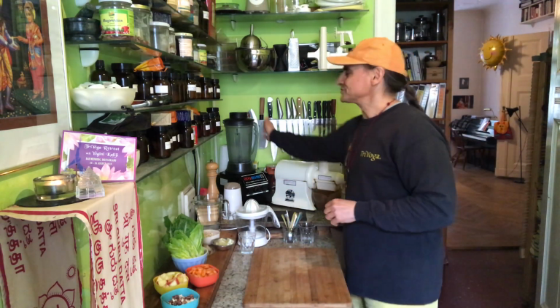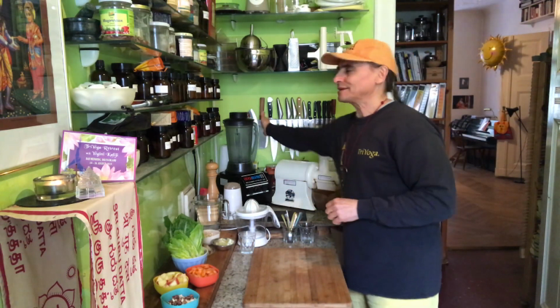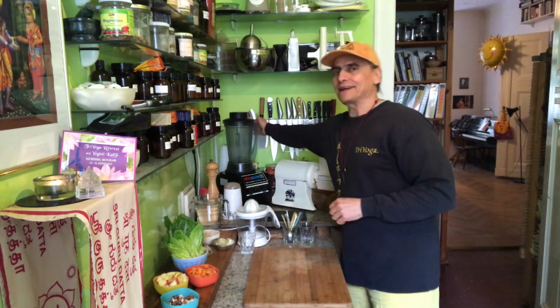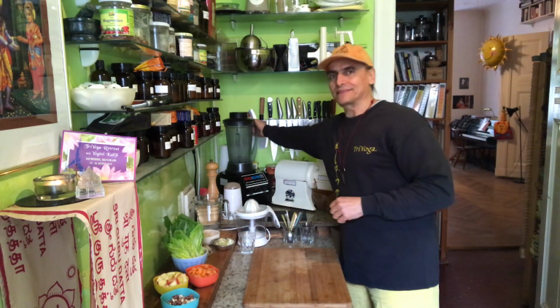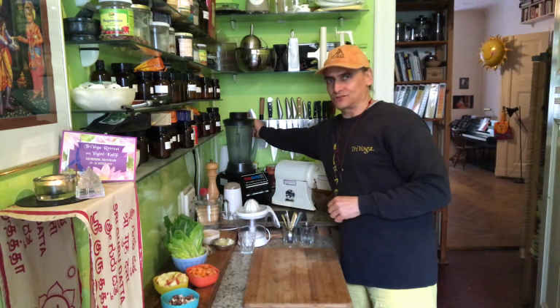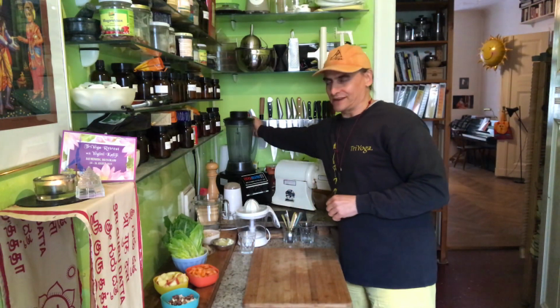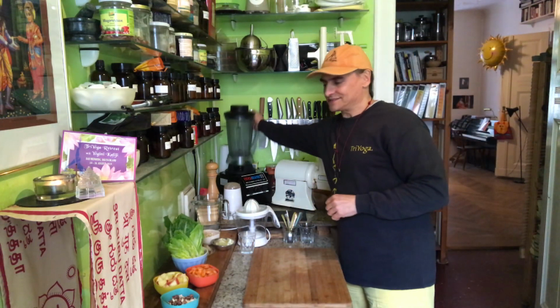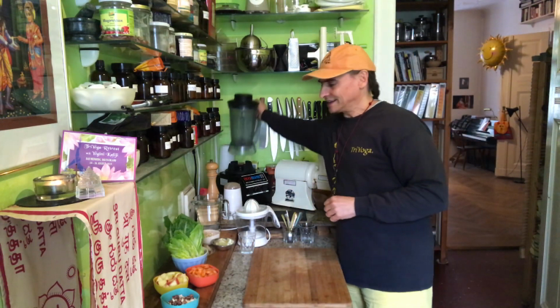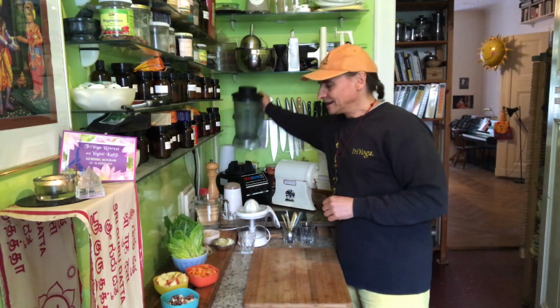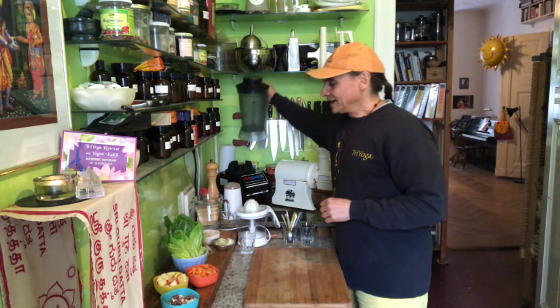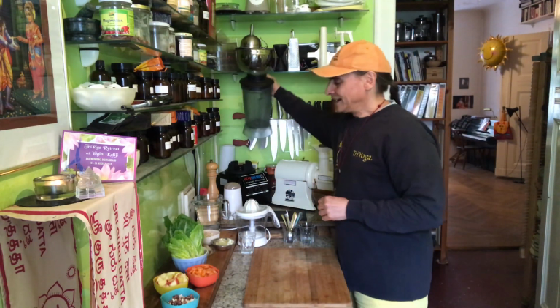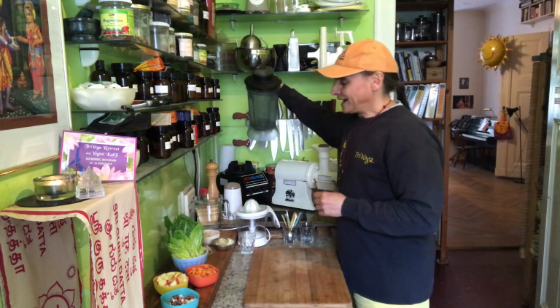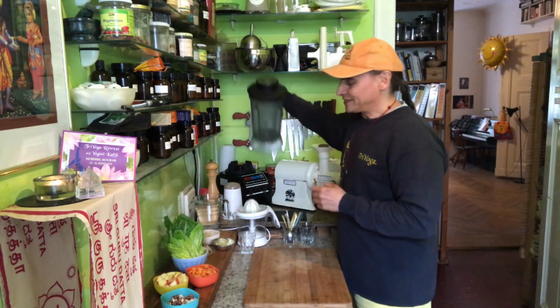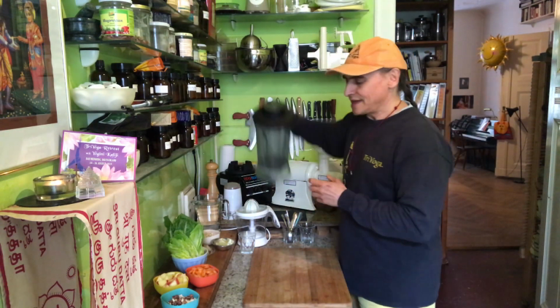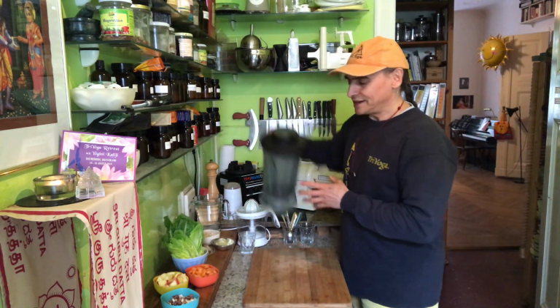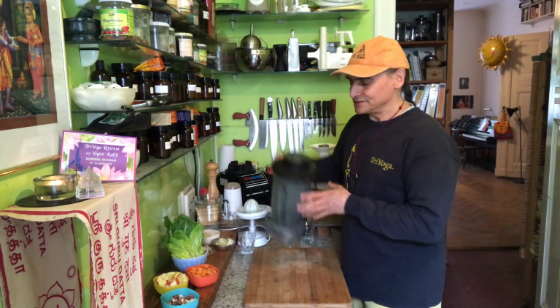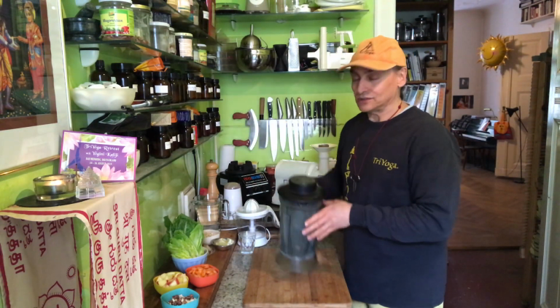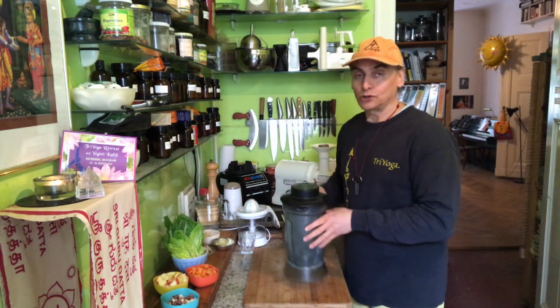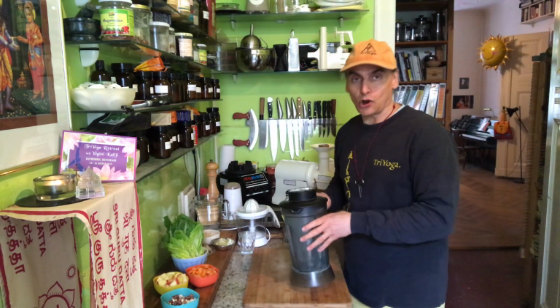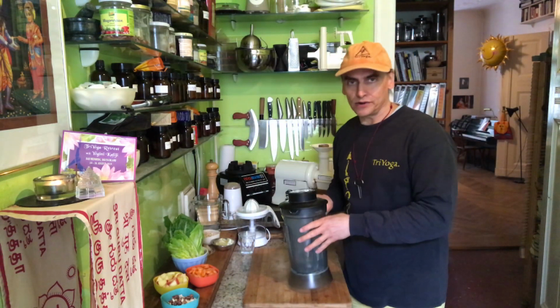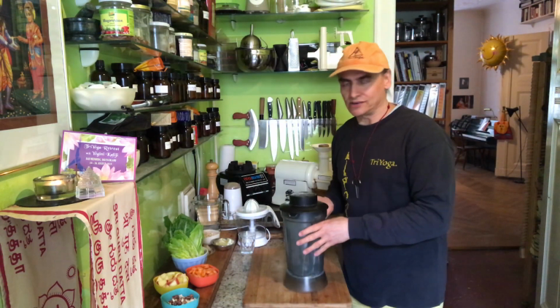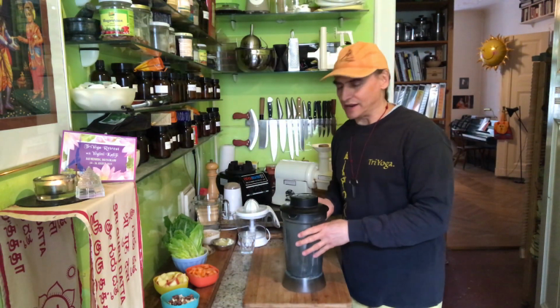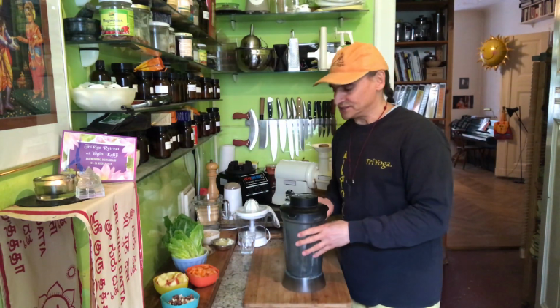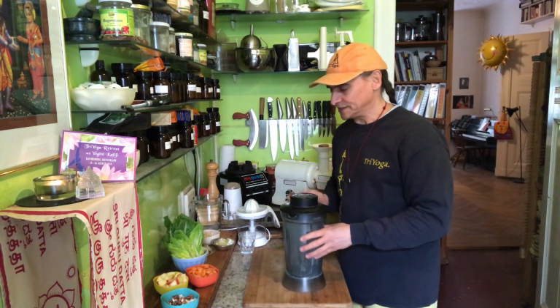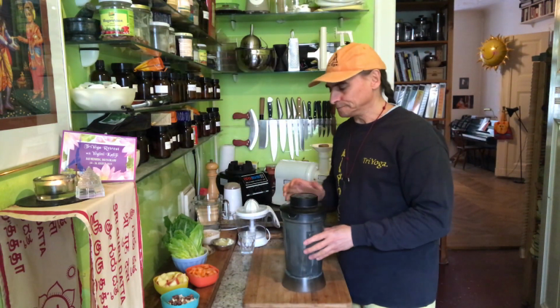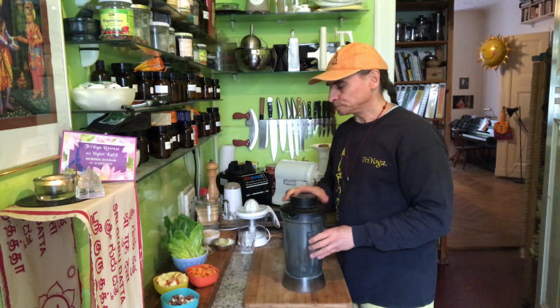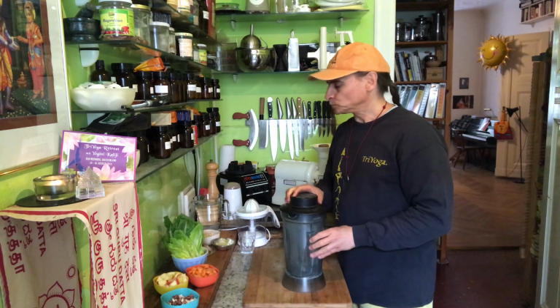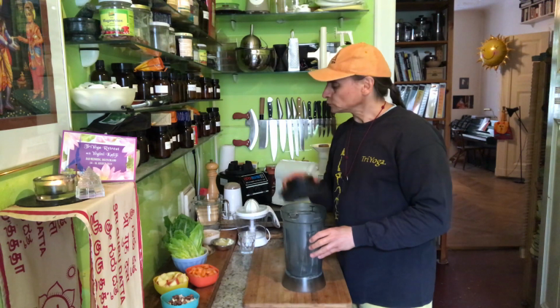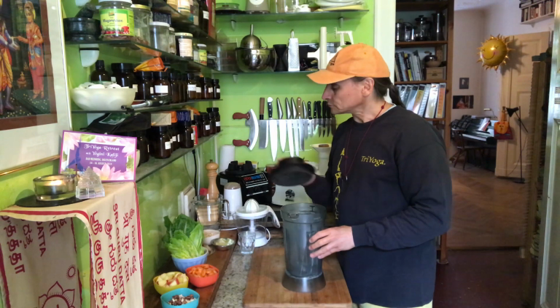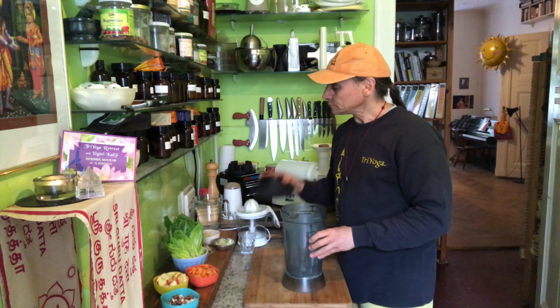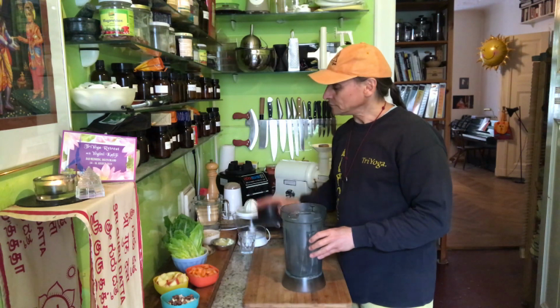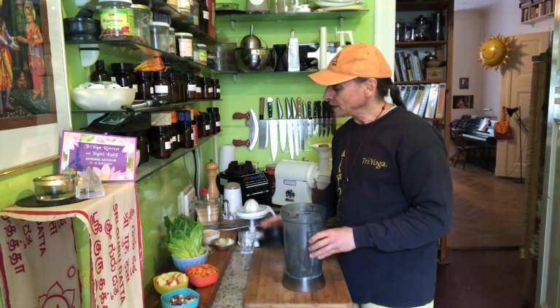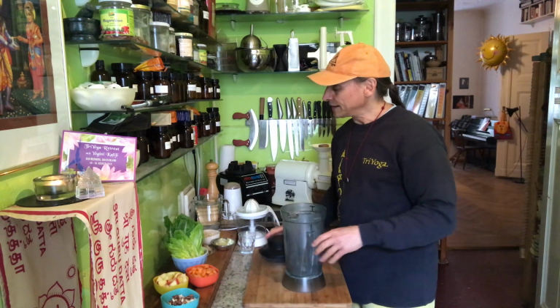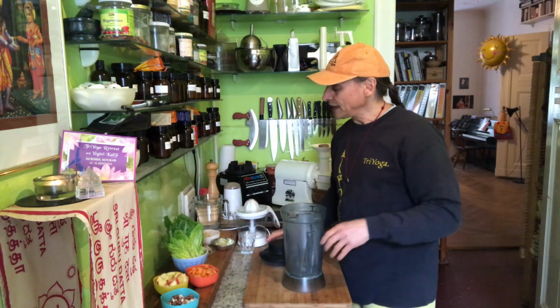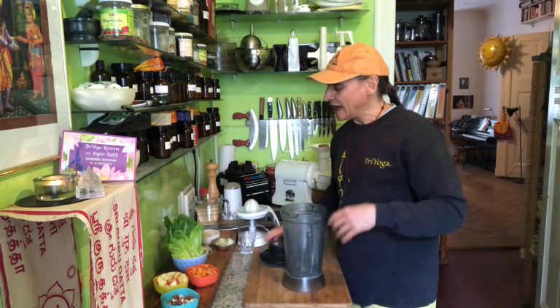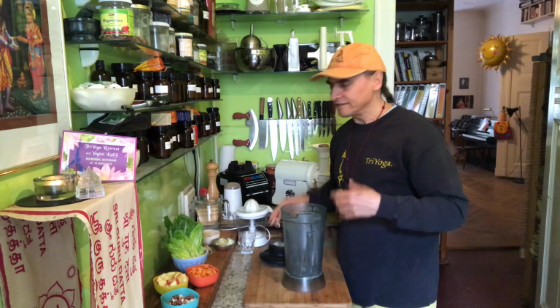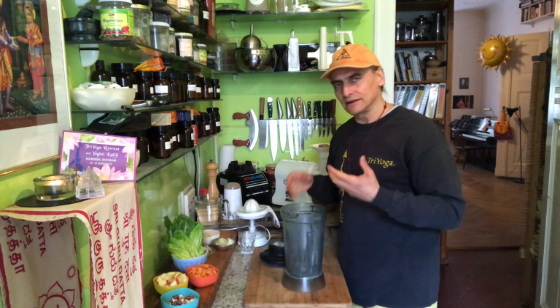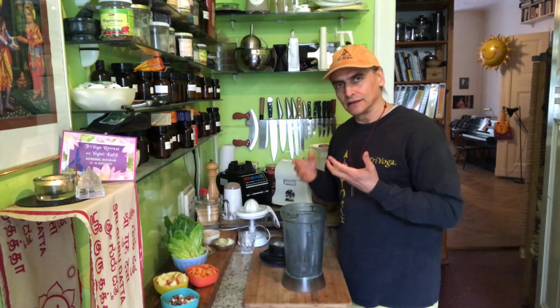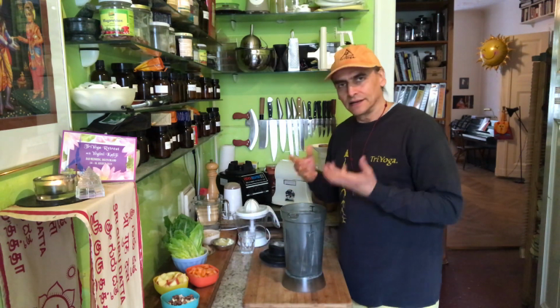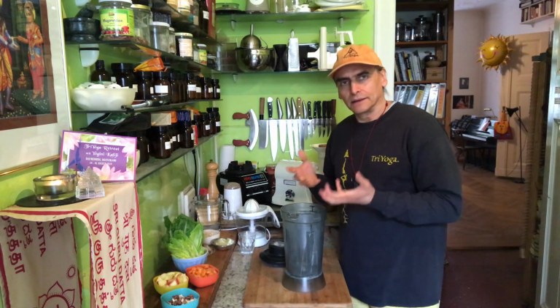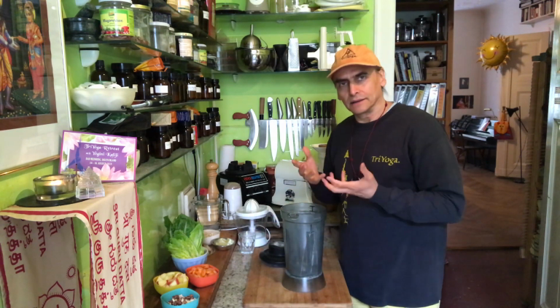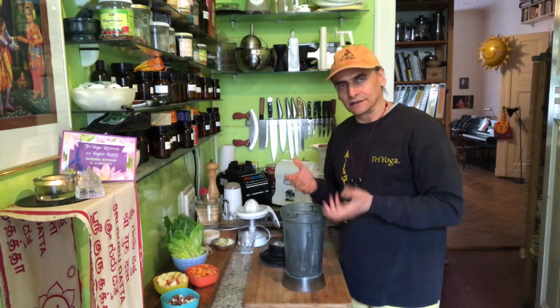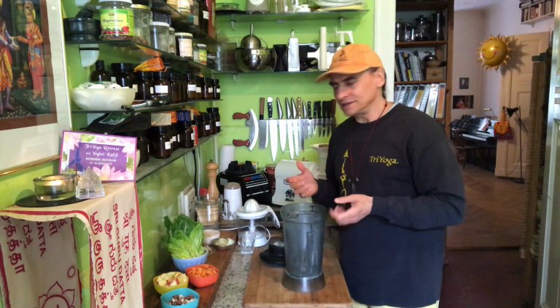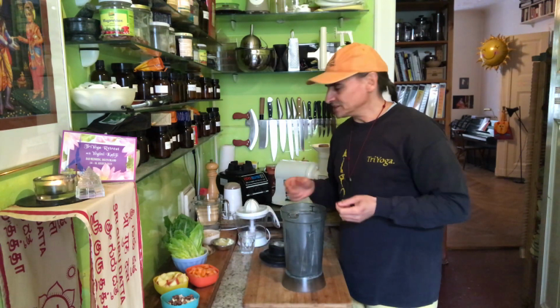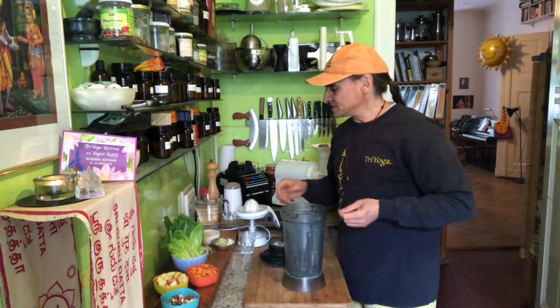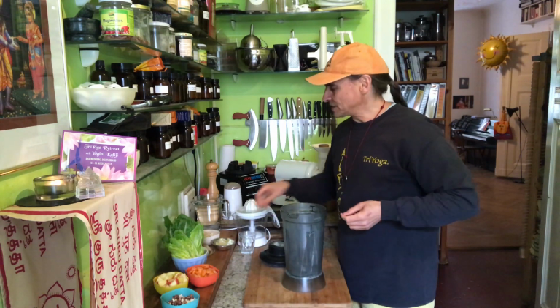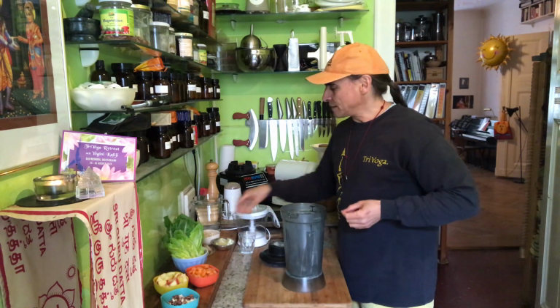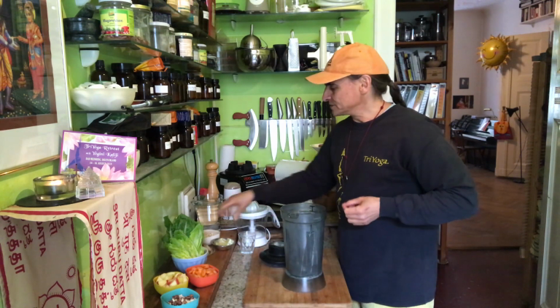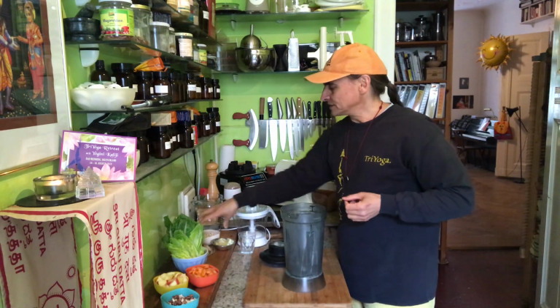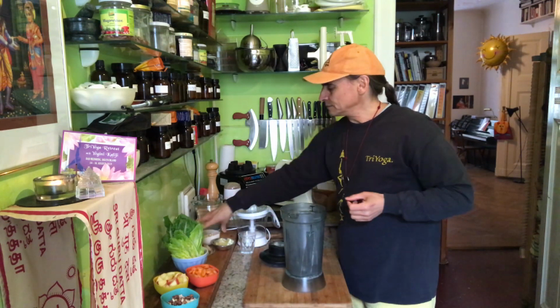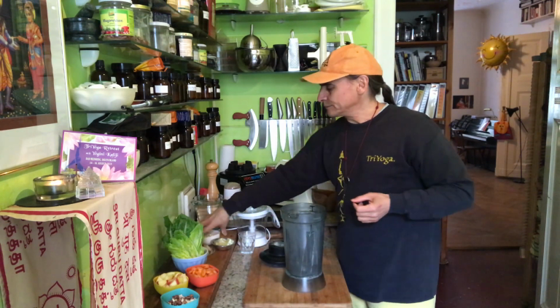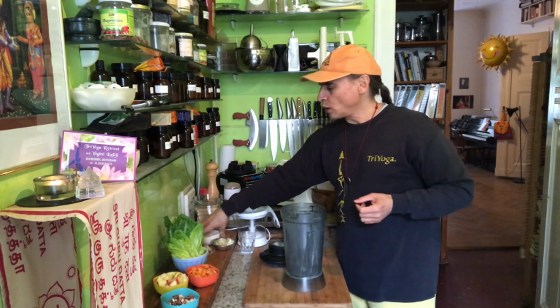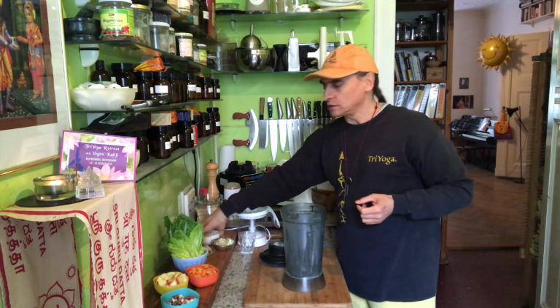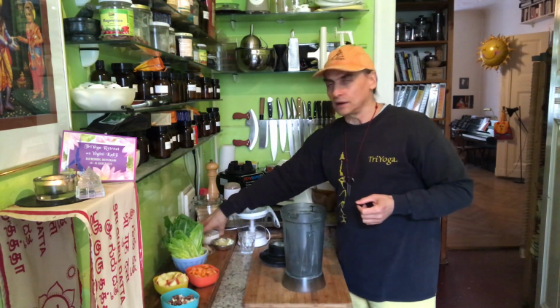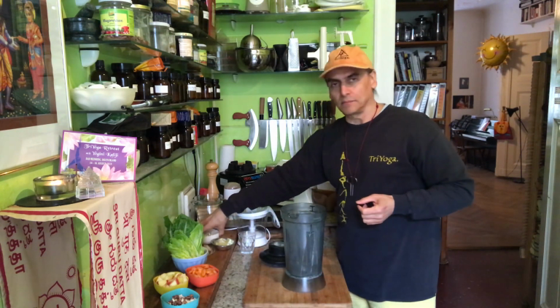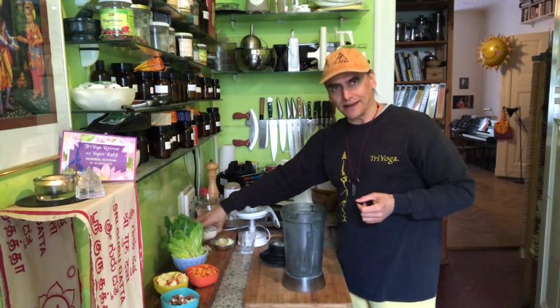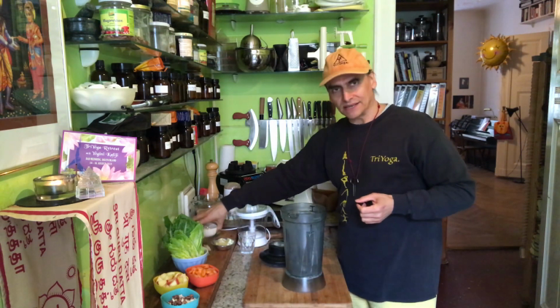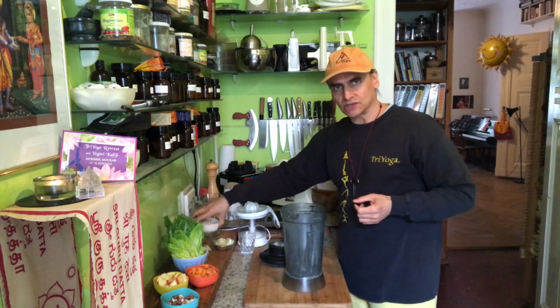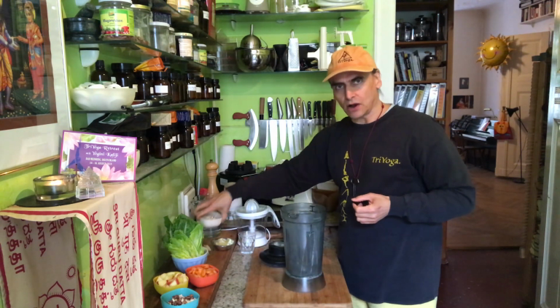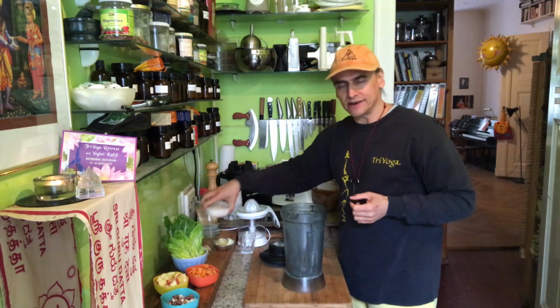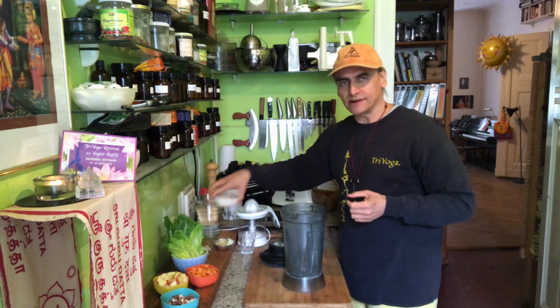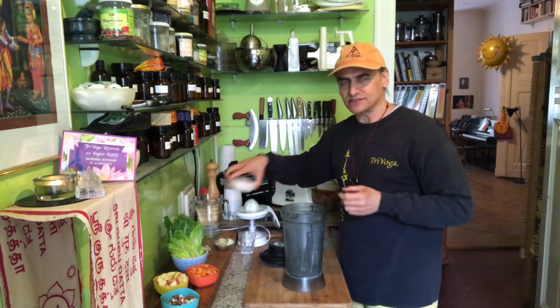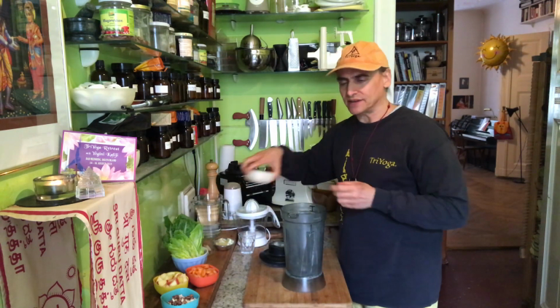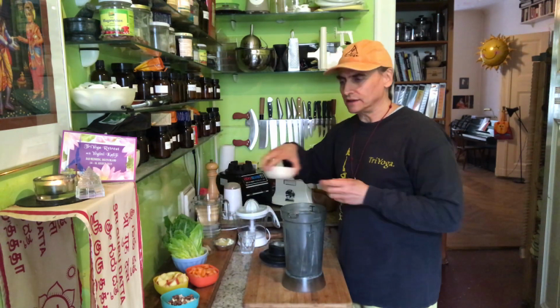First I make the dressing, and that is a curry dressing. This time it is a little bit more complex curry dressing.